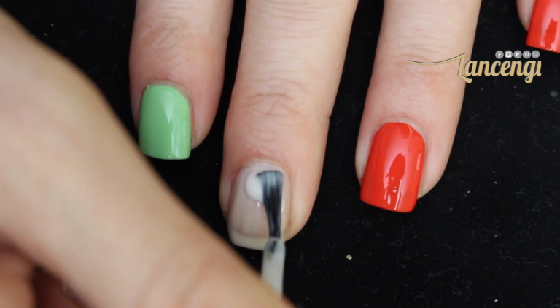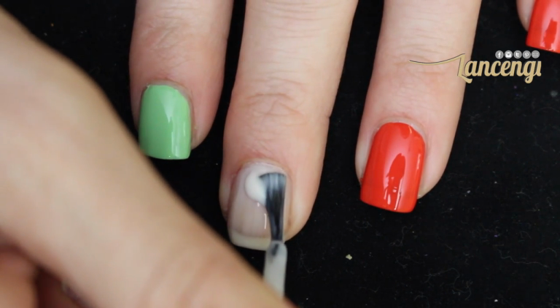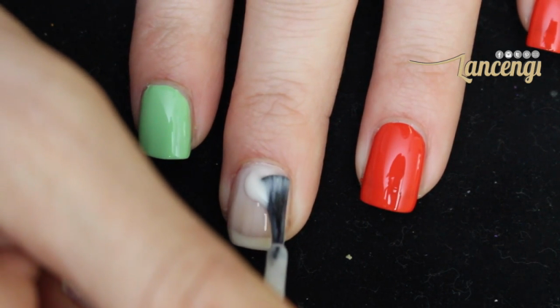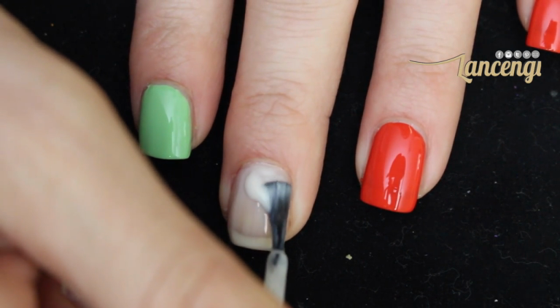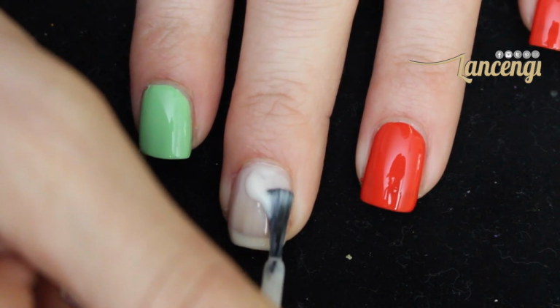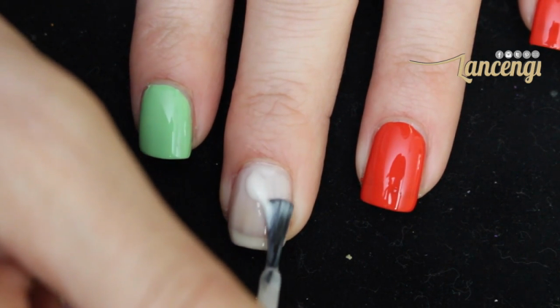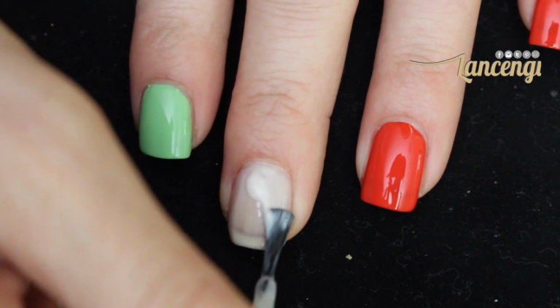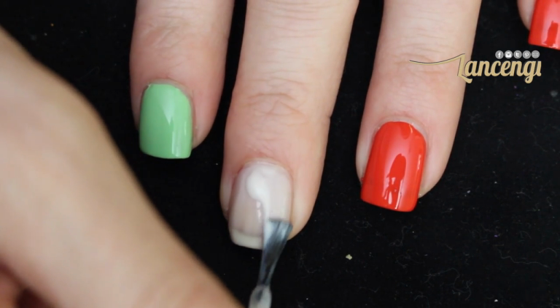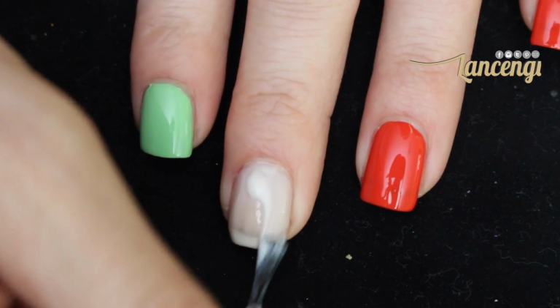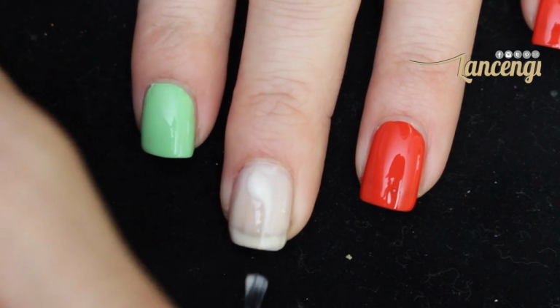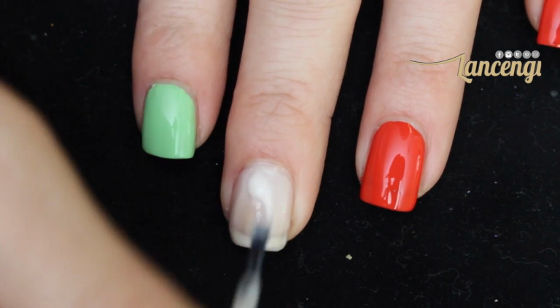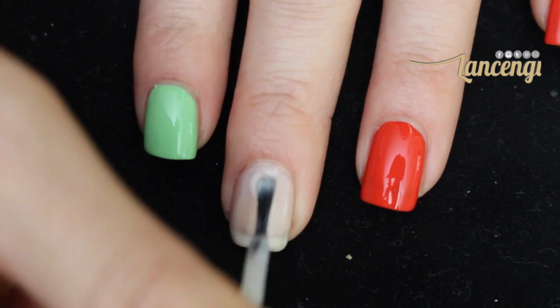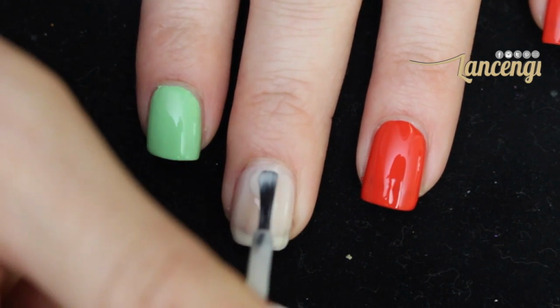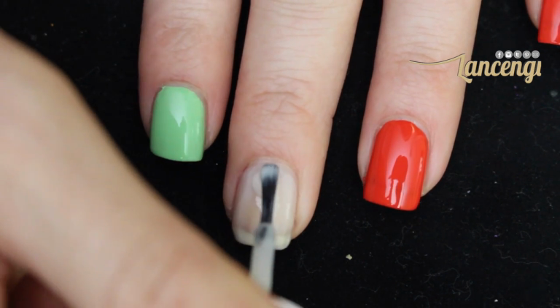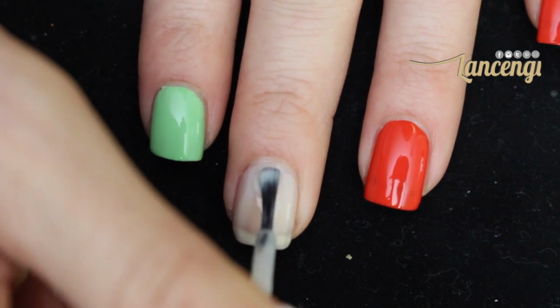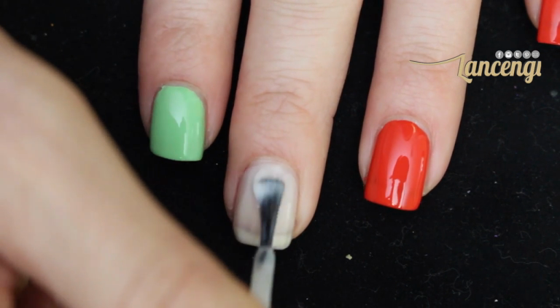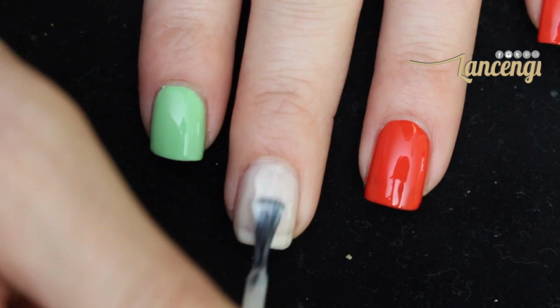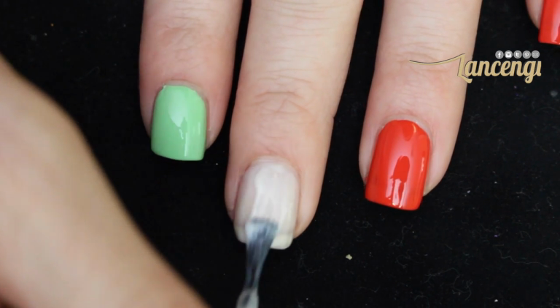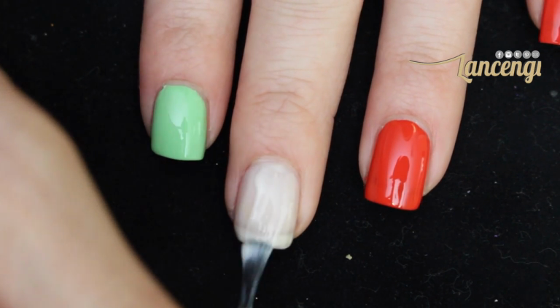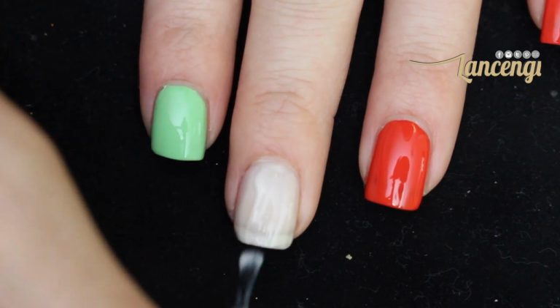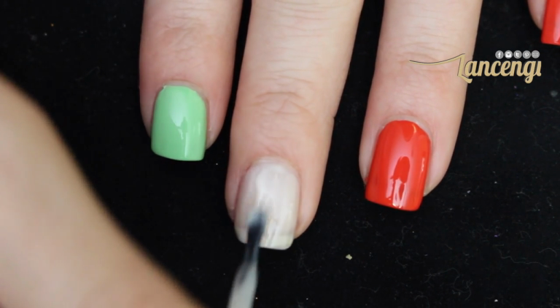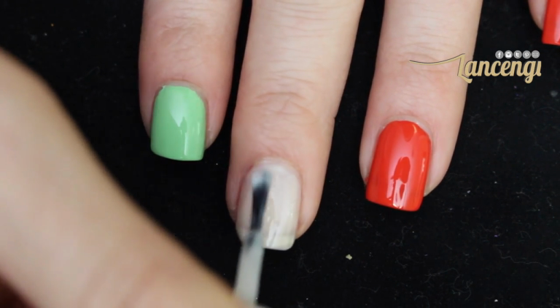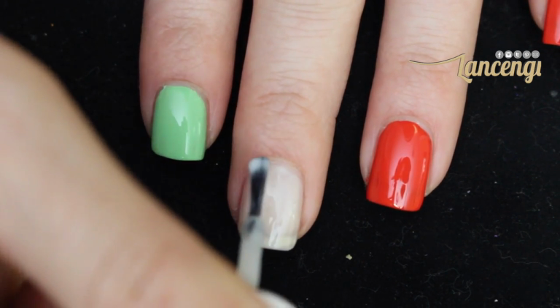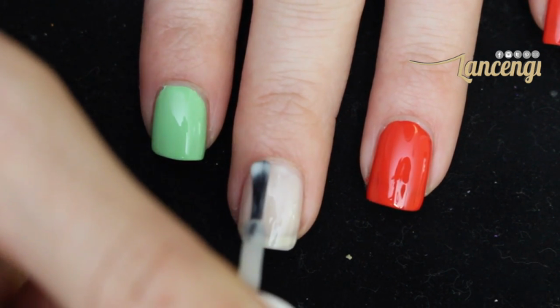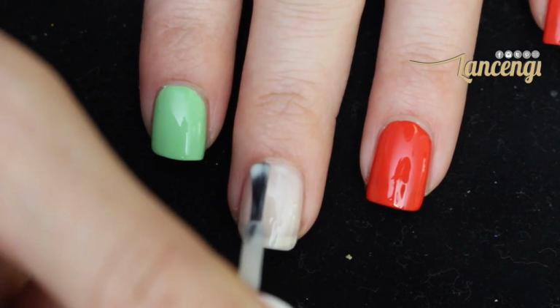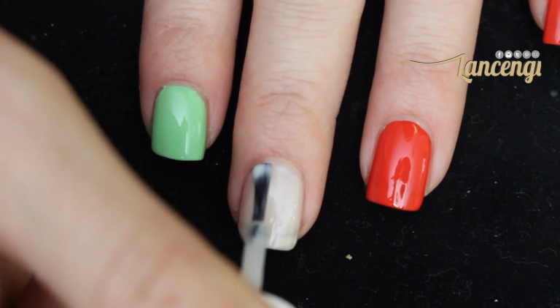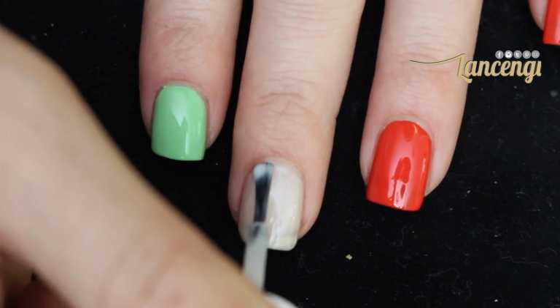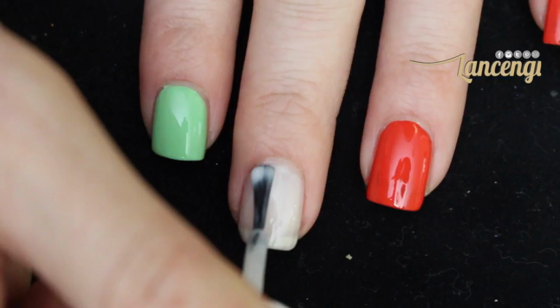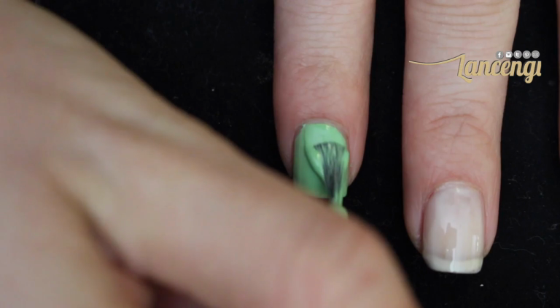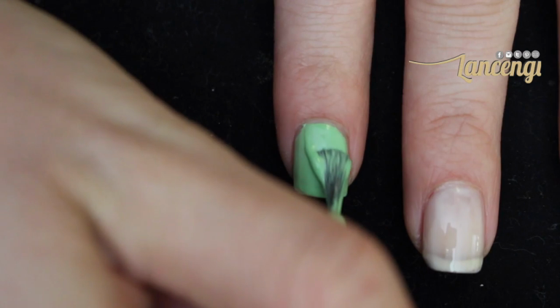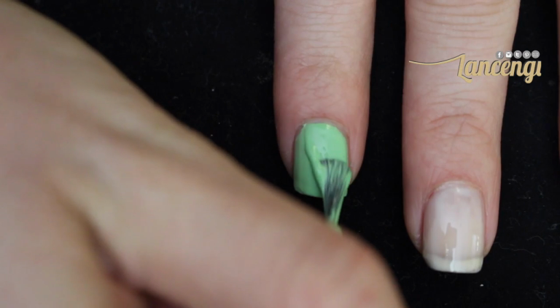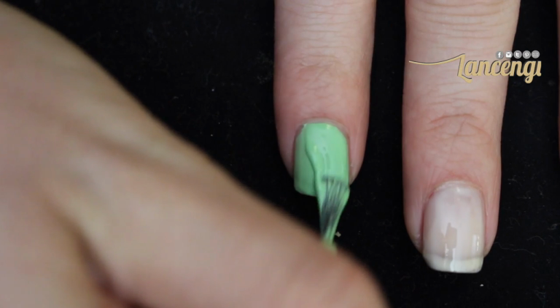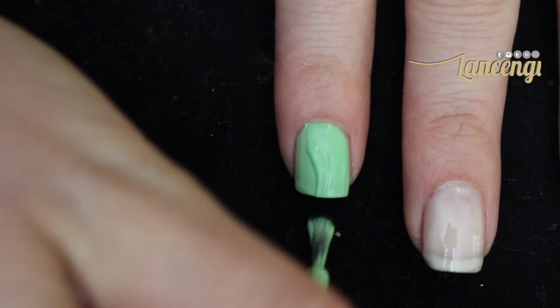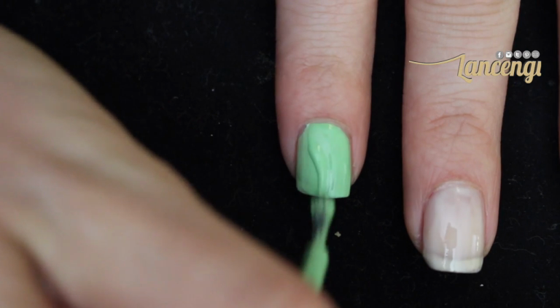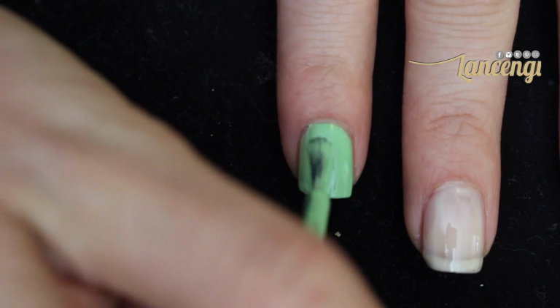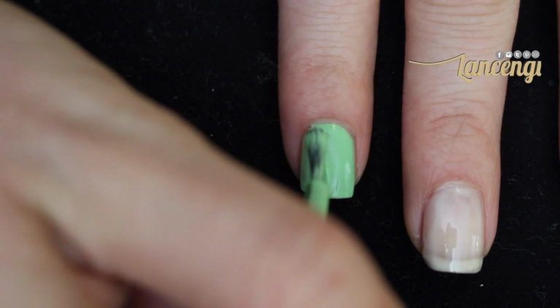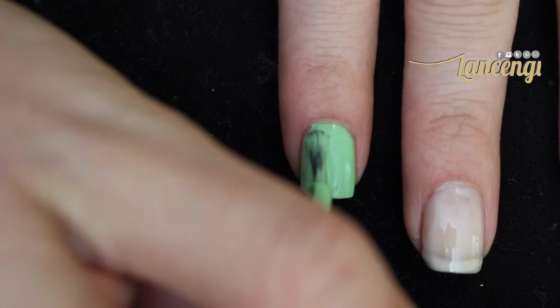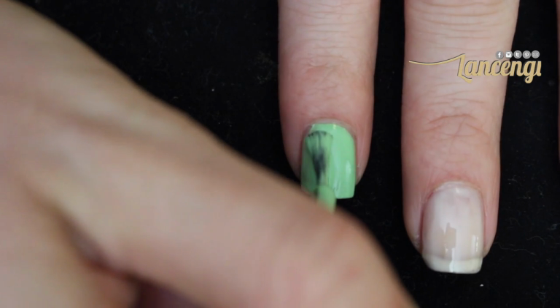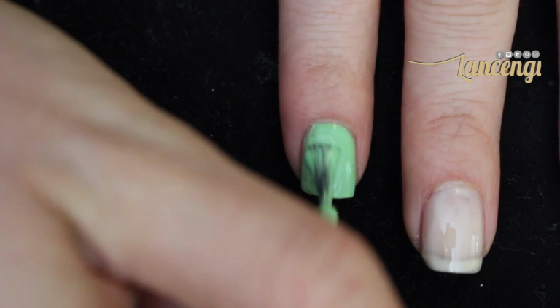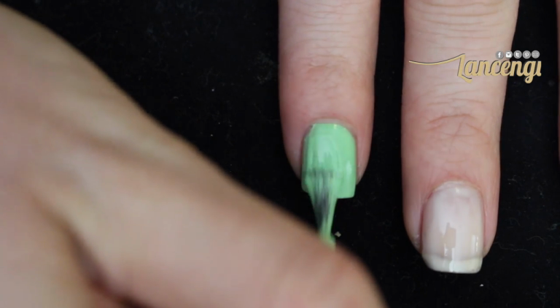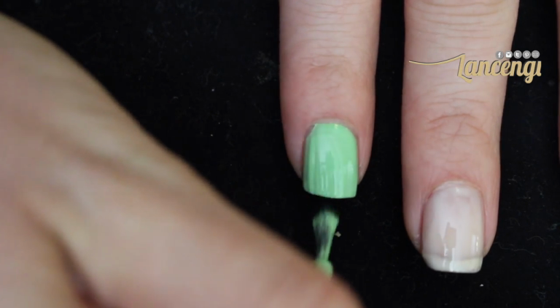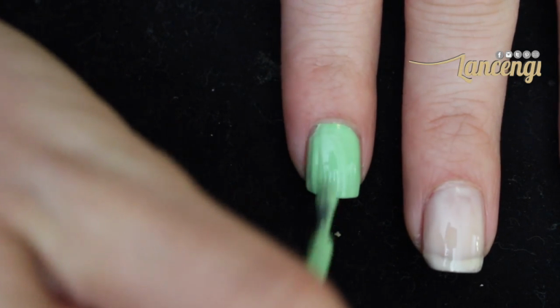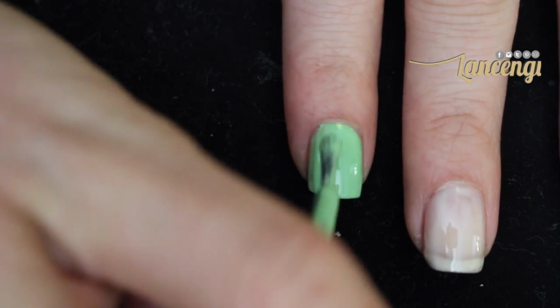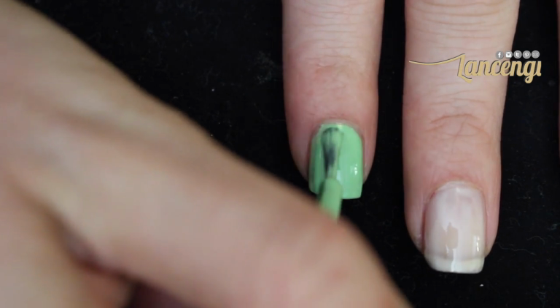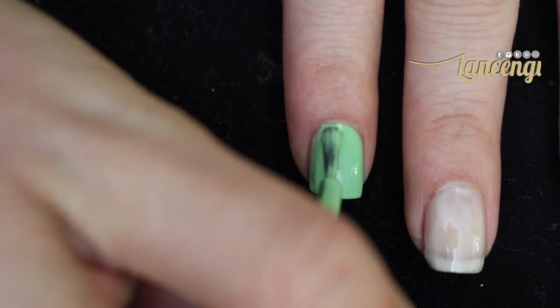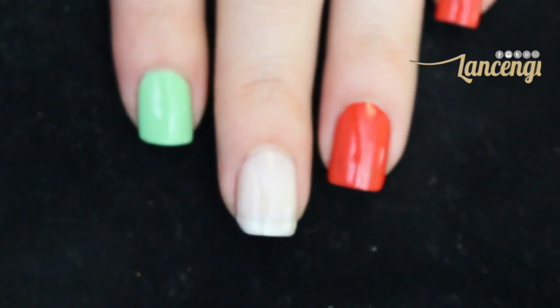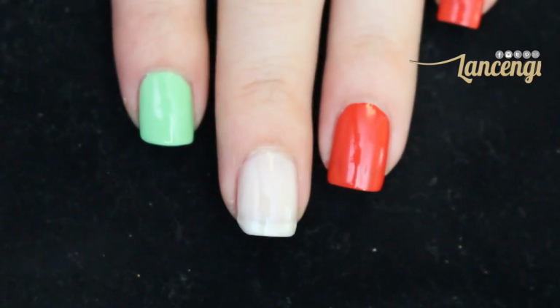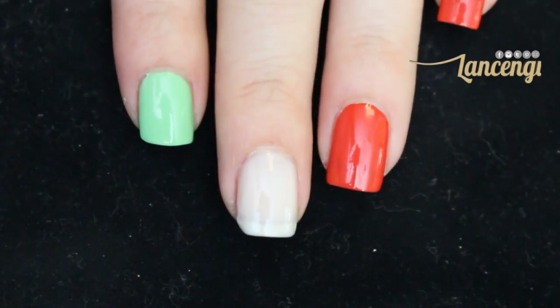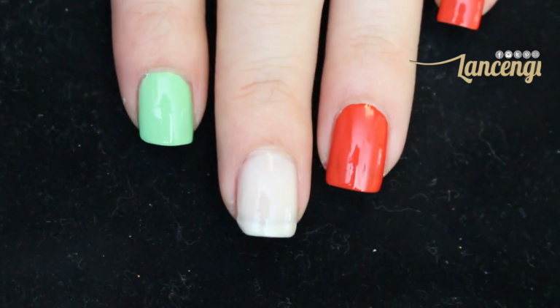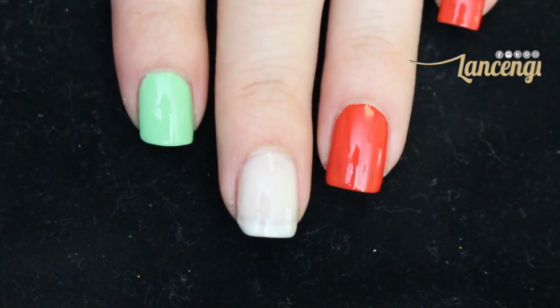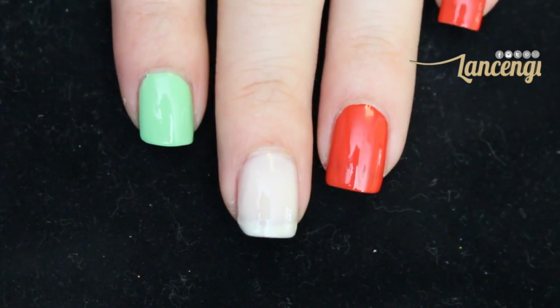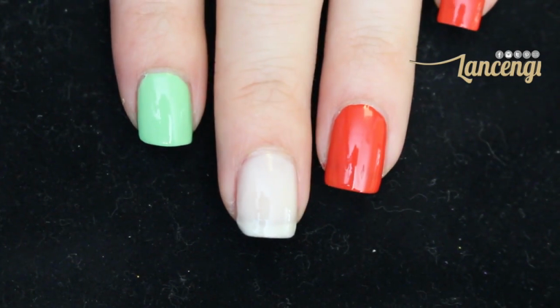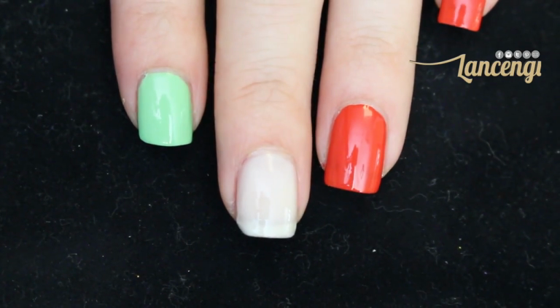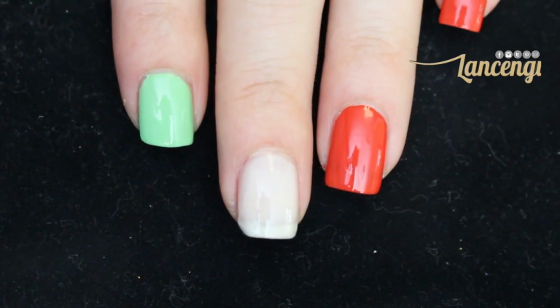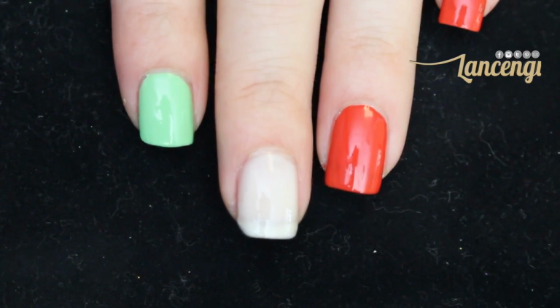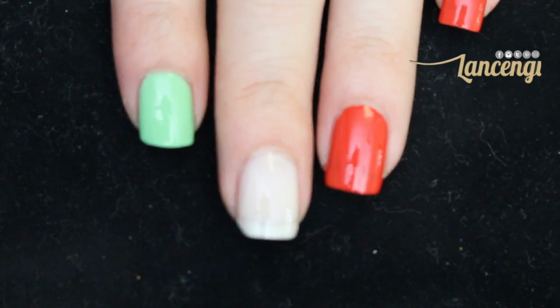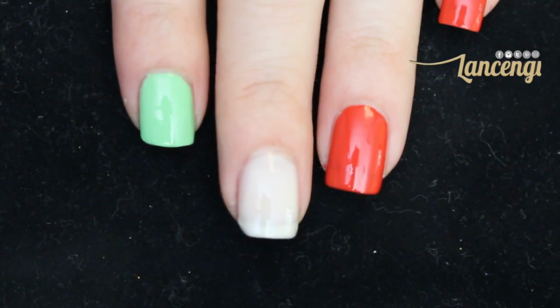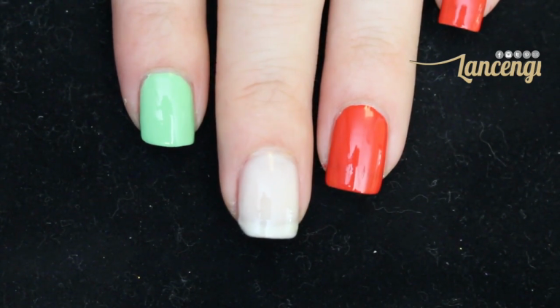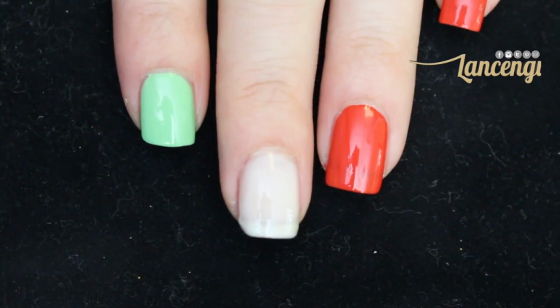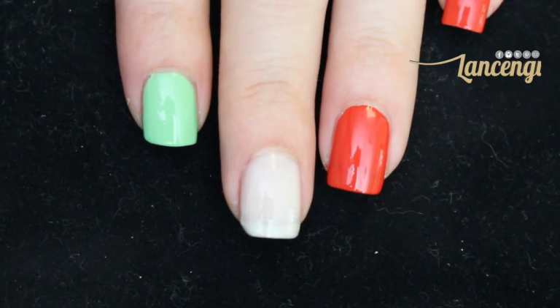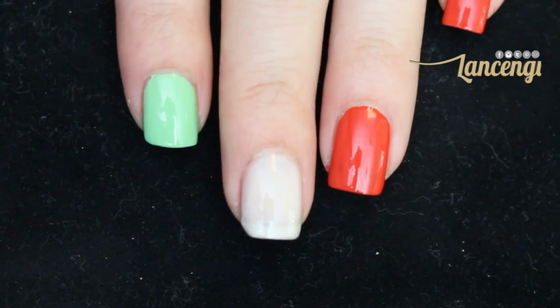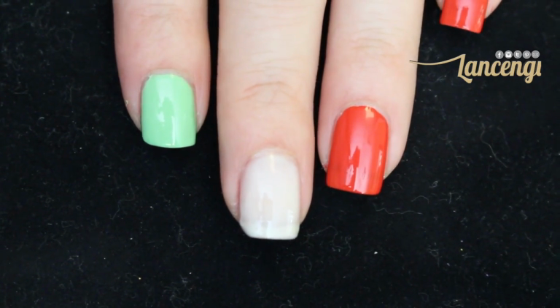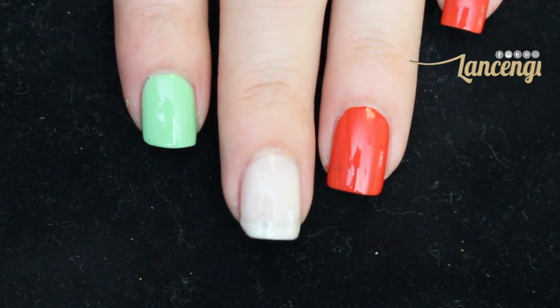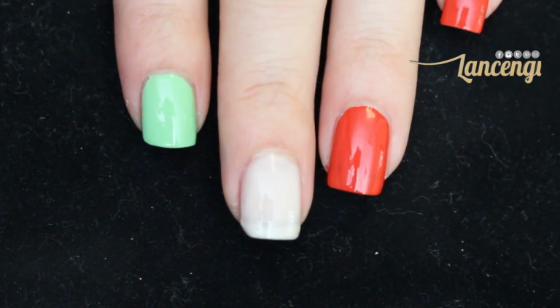To start this manicure, you're going to paint your nails two coats of a red polish, white polish, and green polish.